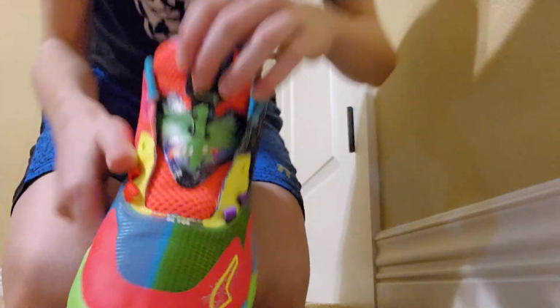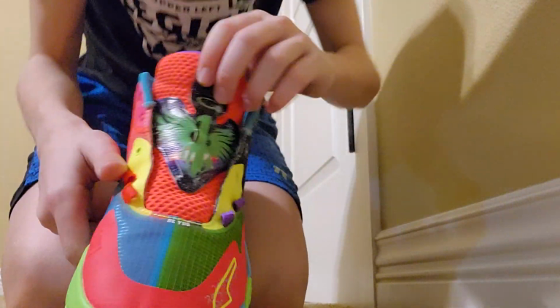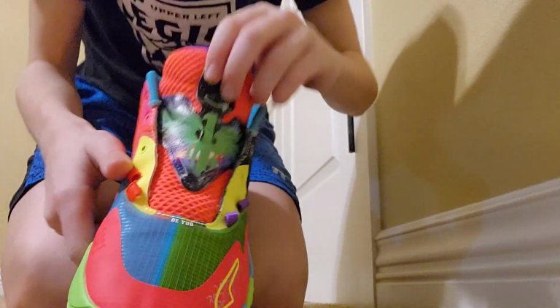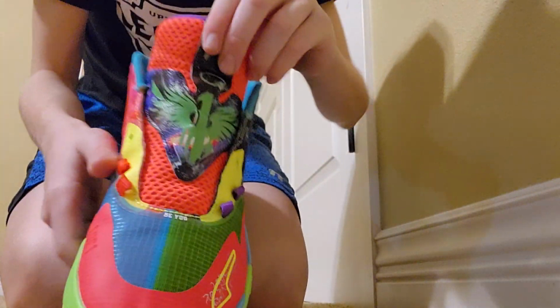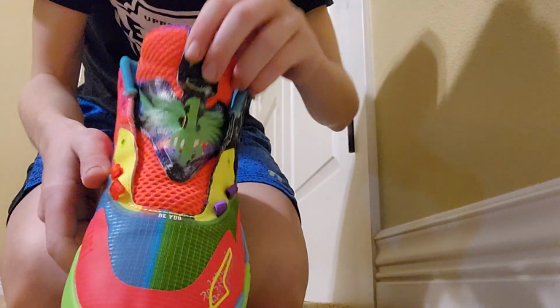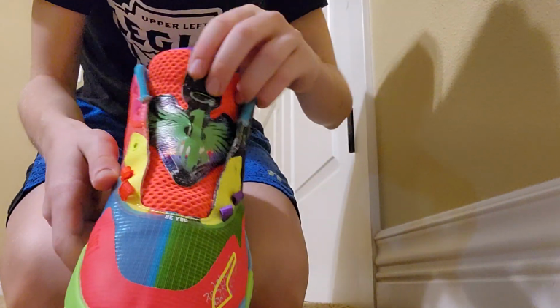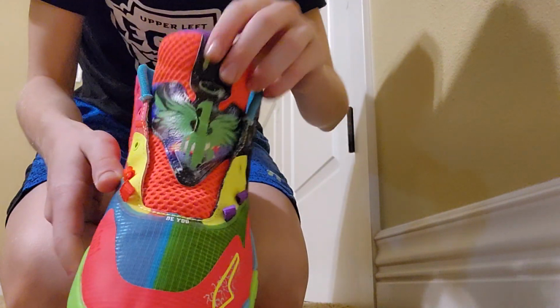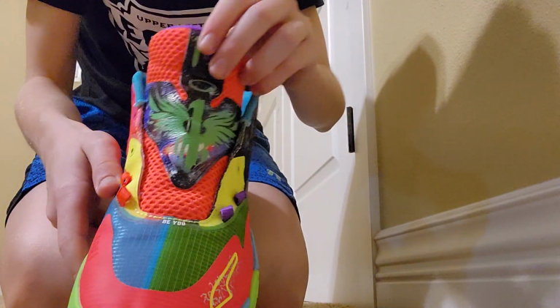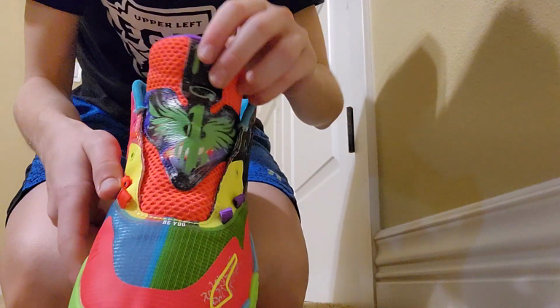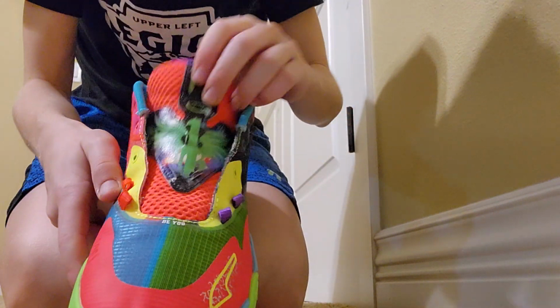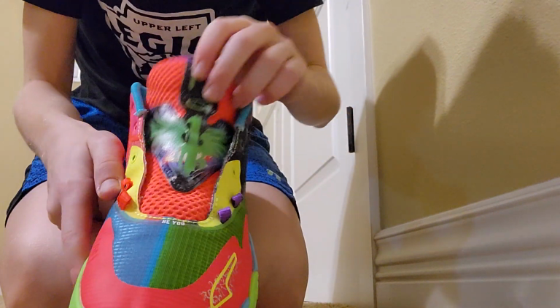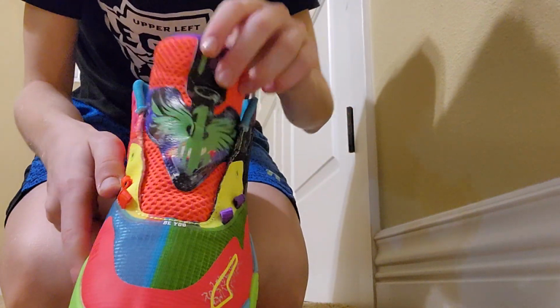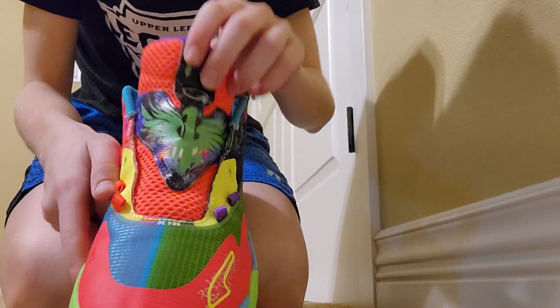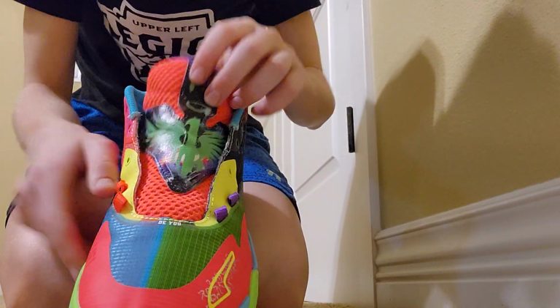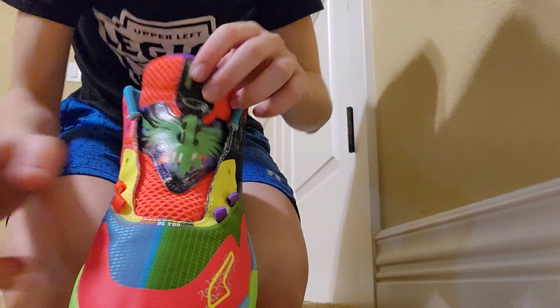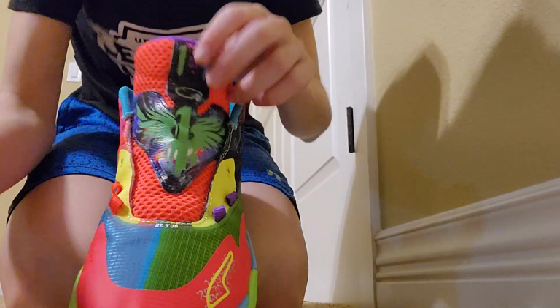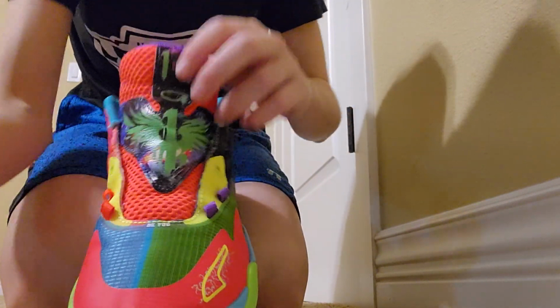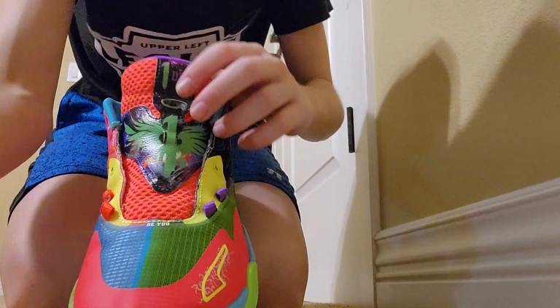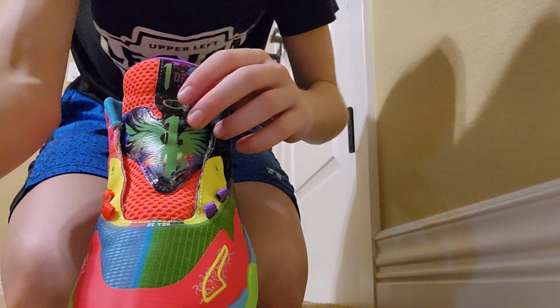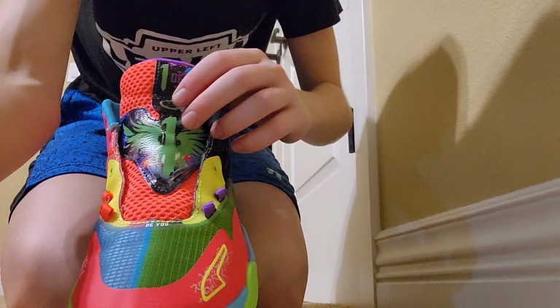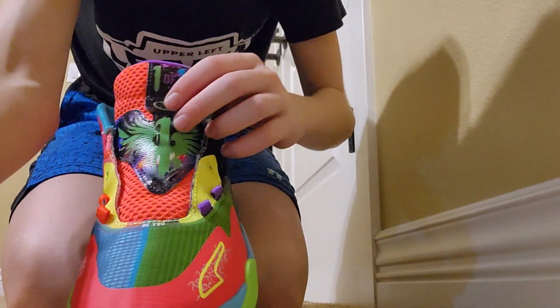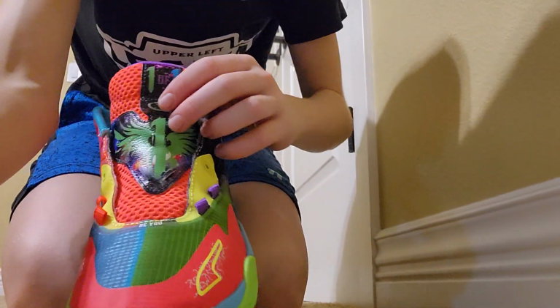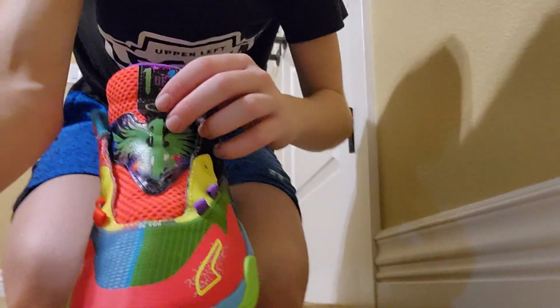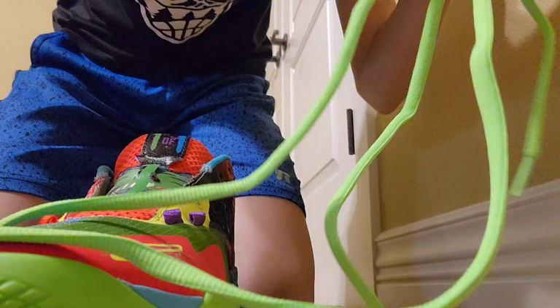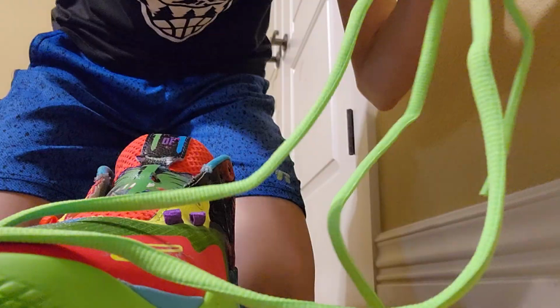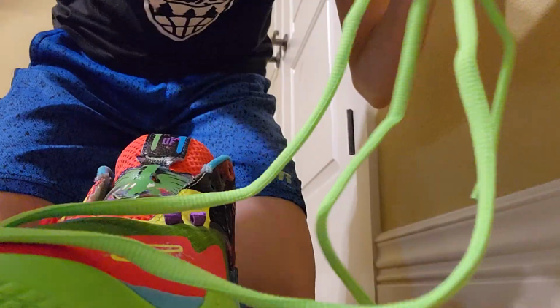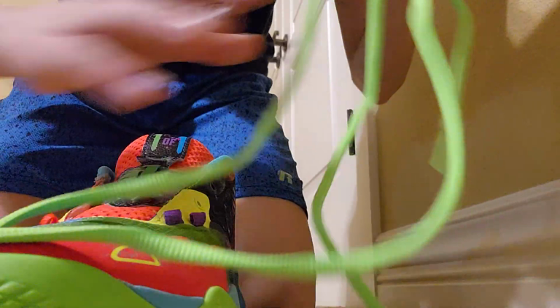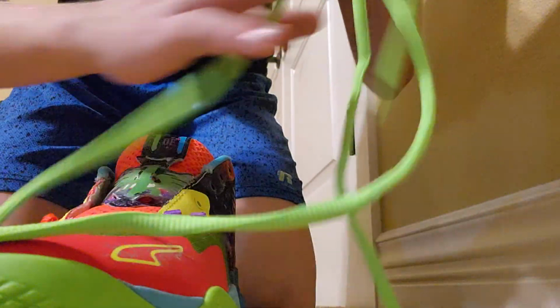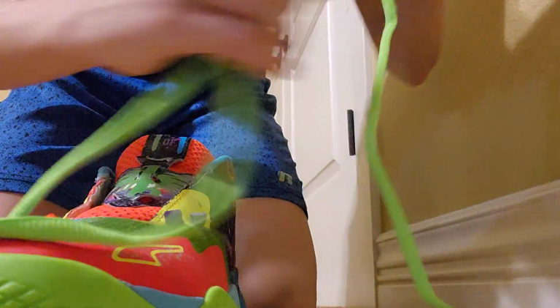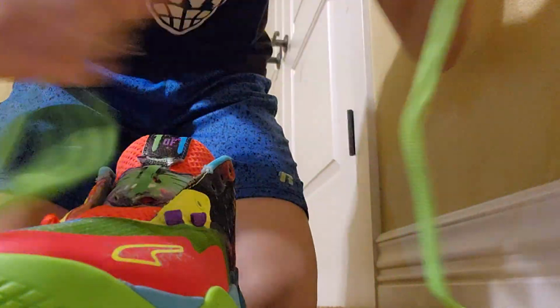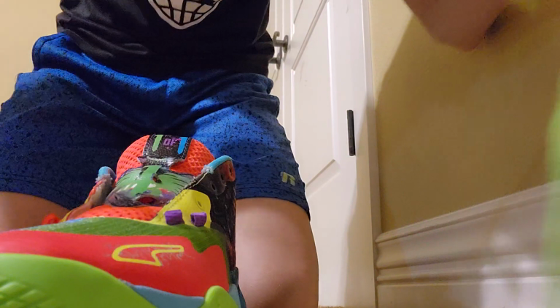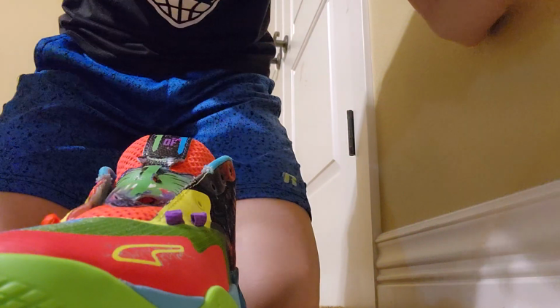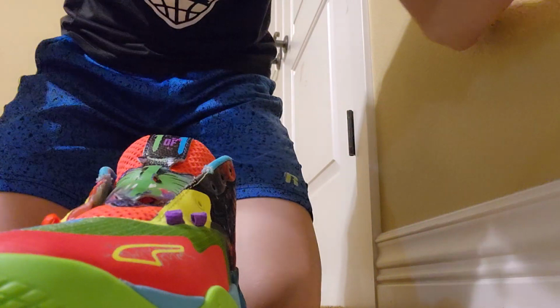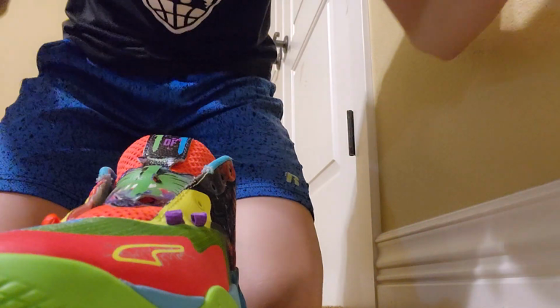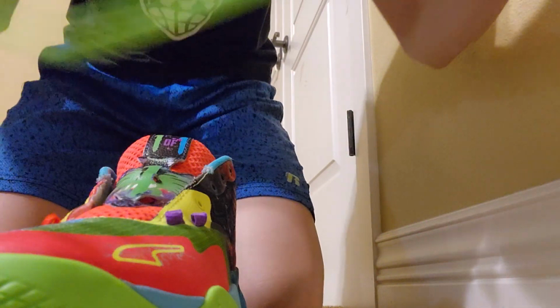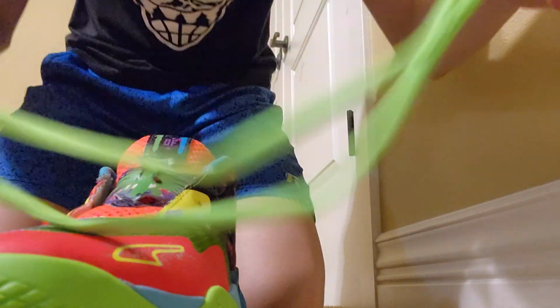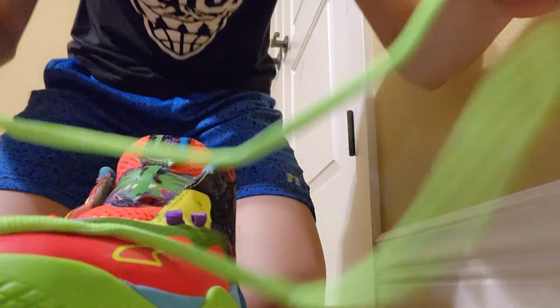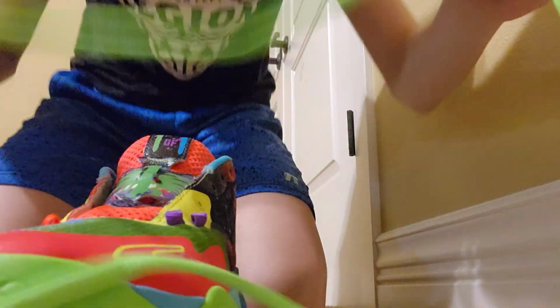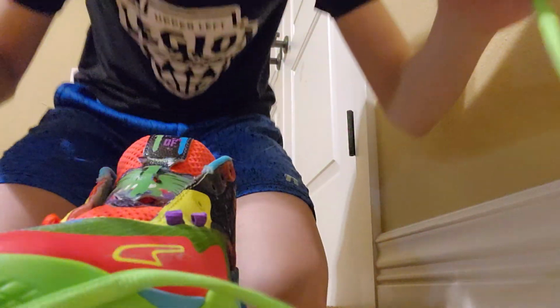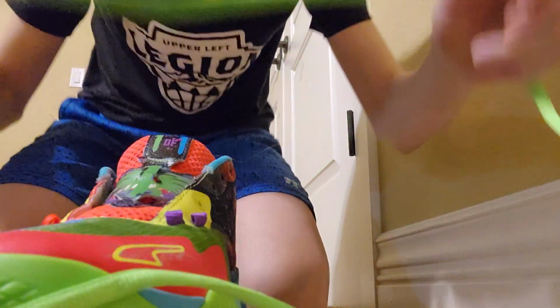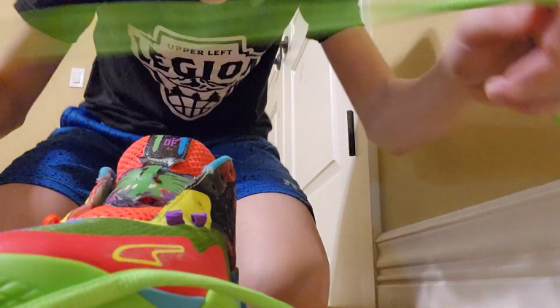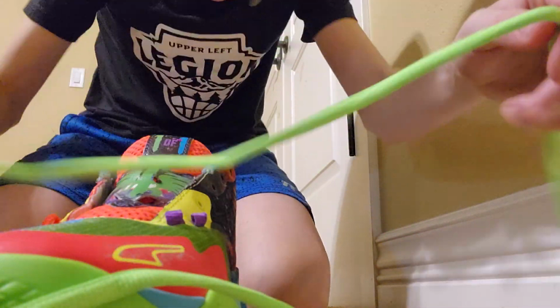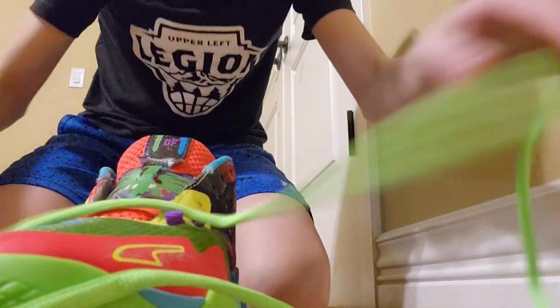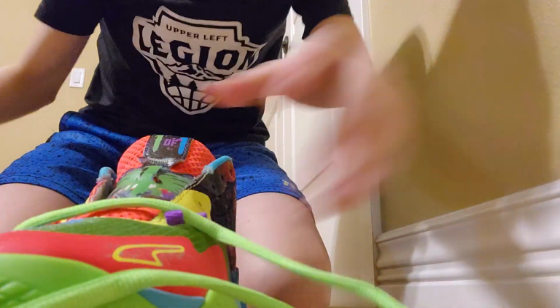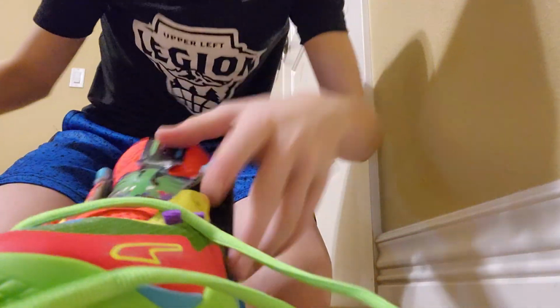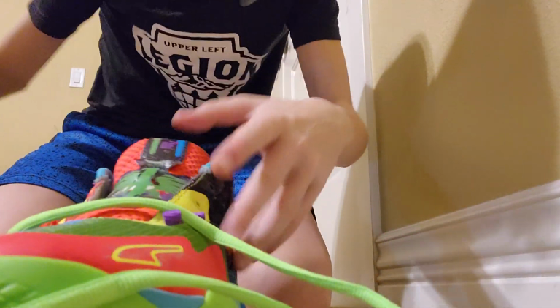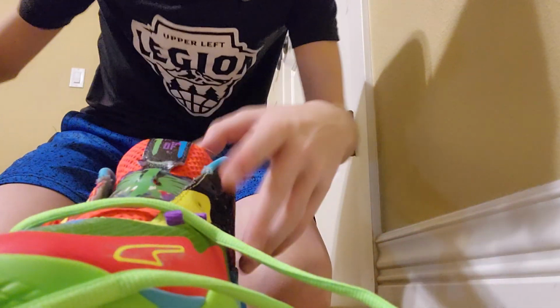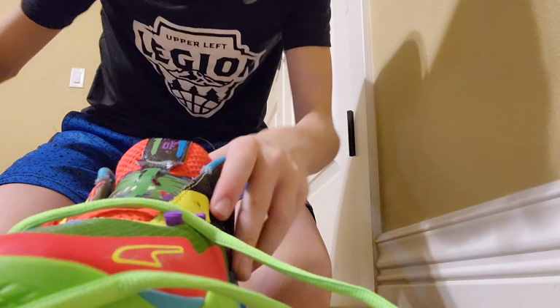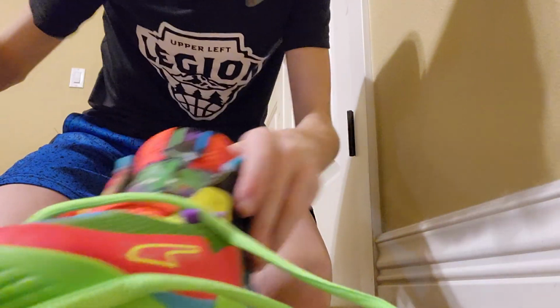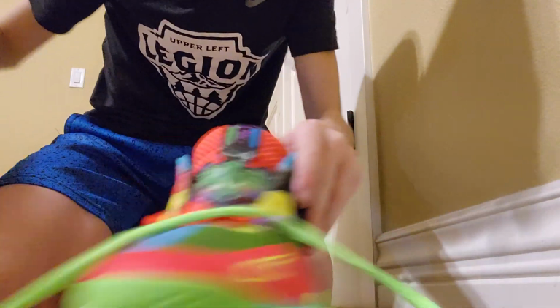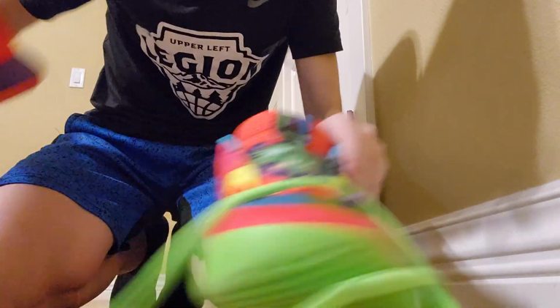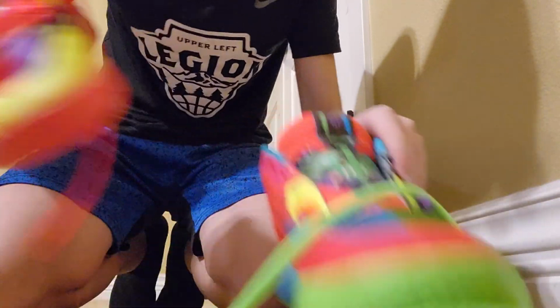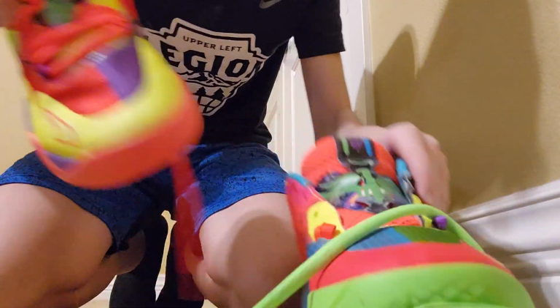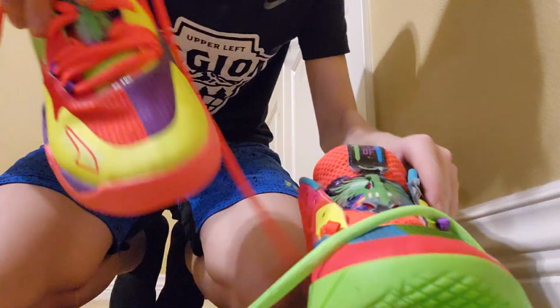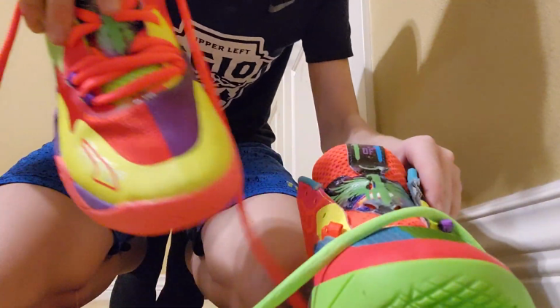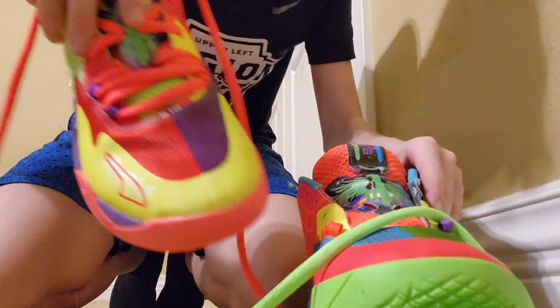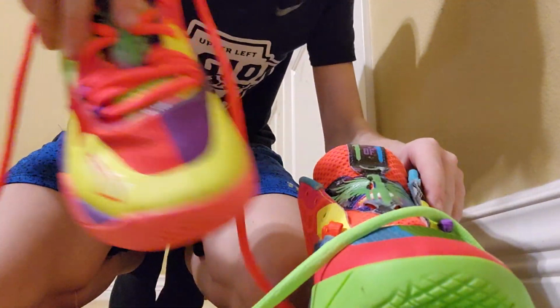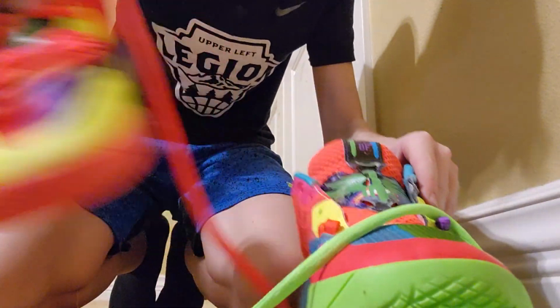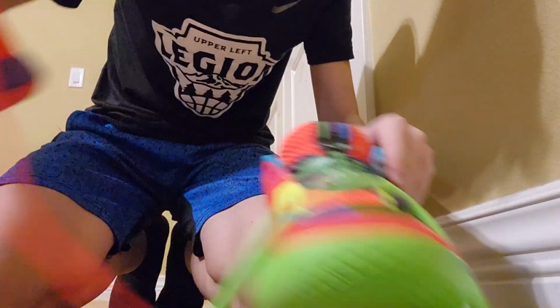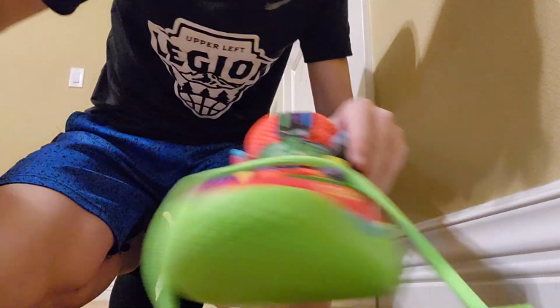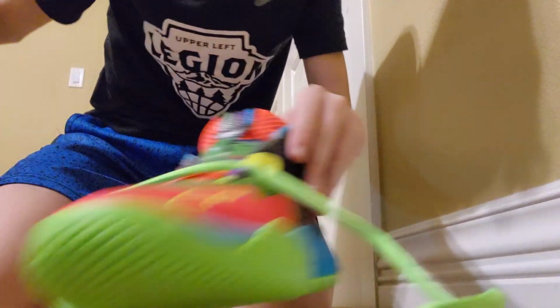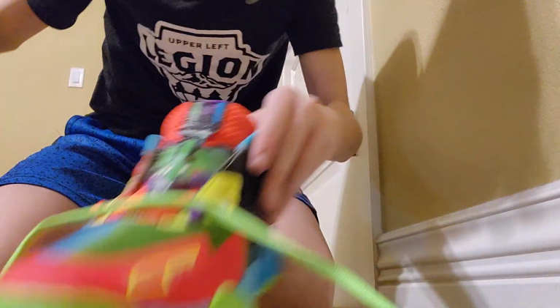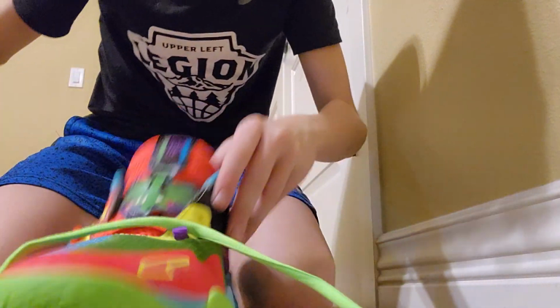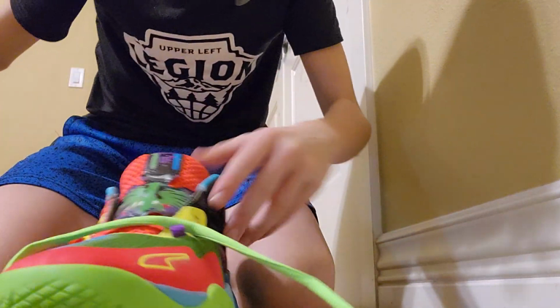I'll start putting them on. I came with two laces but I'm just going to use one of them because I'm going to put the red one on the other shoe.